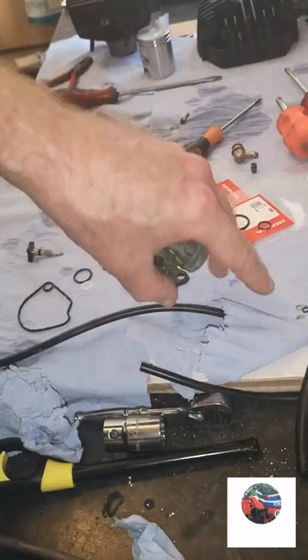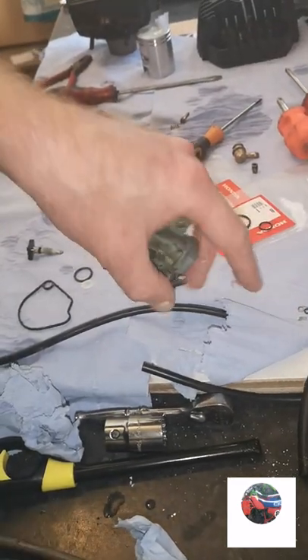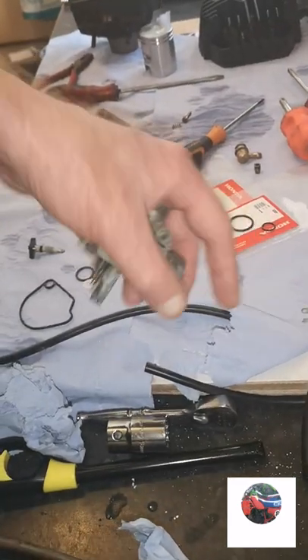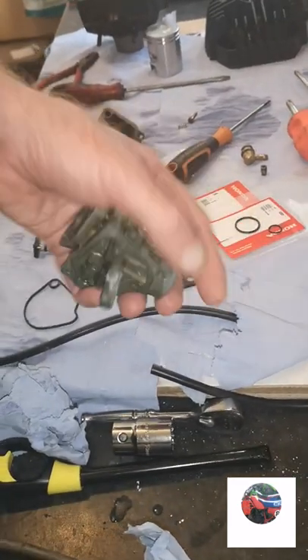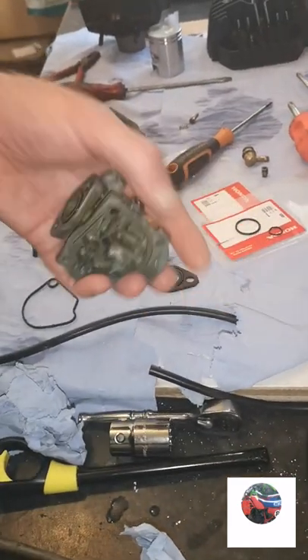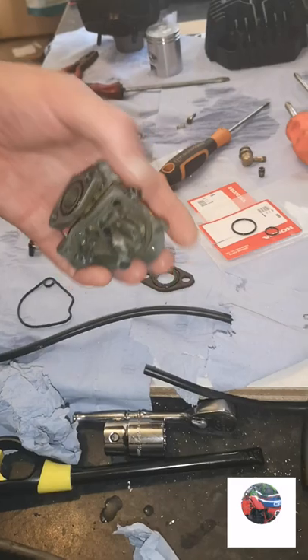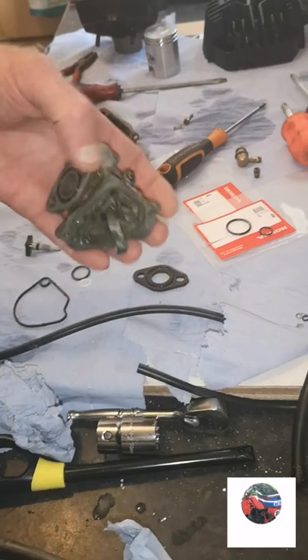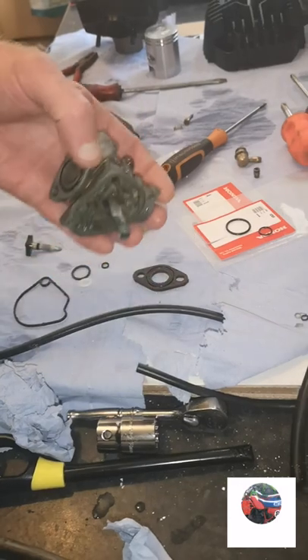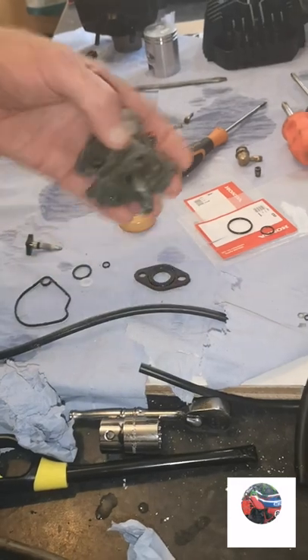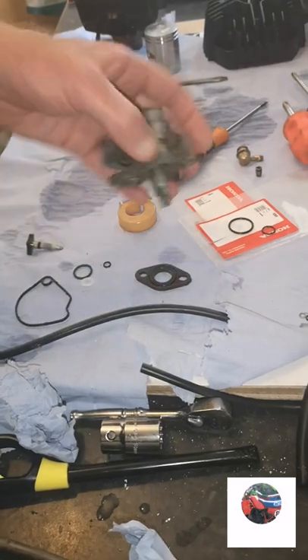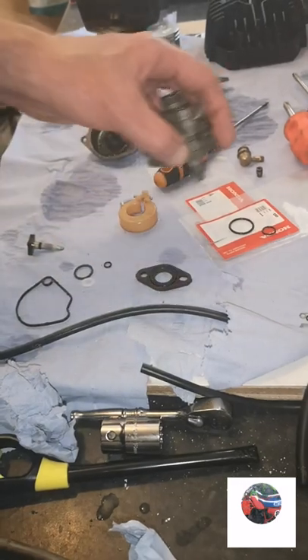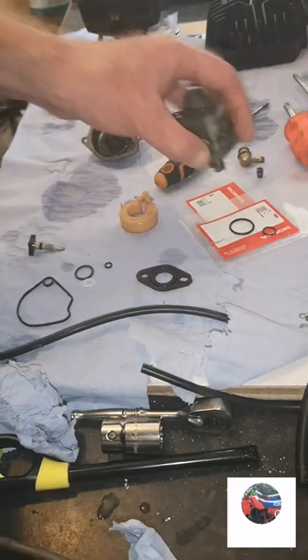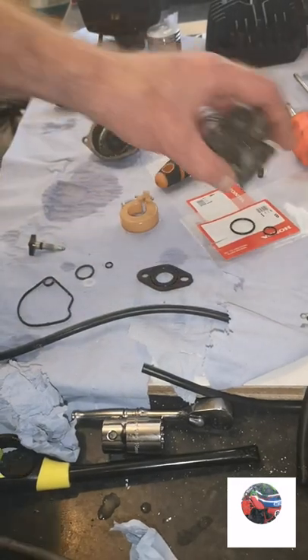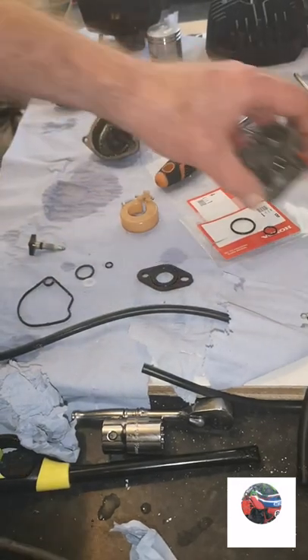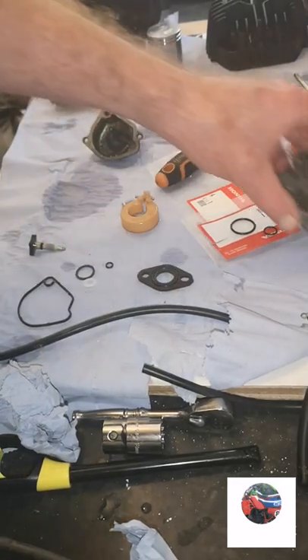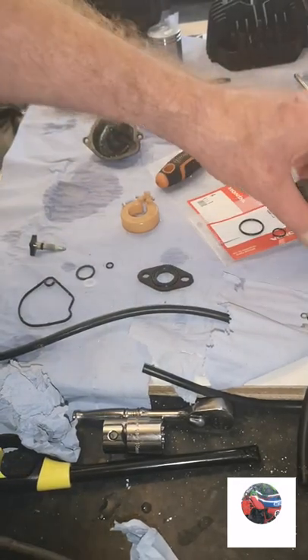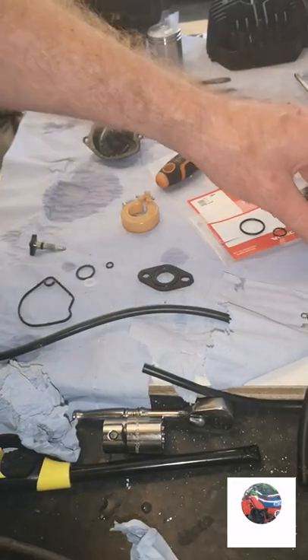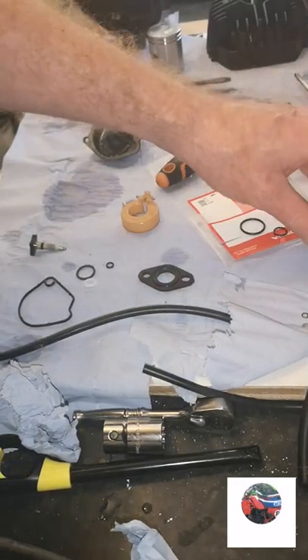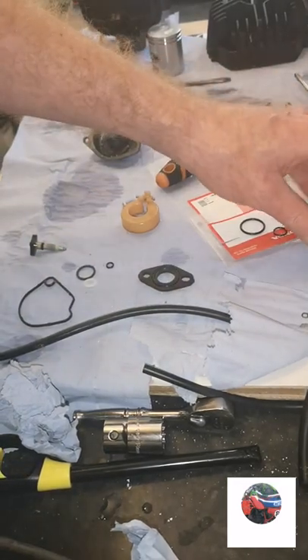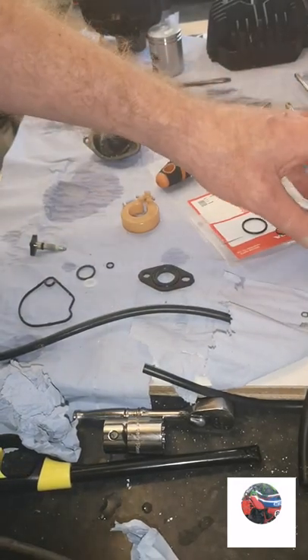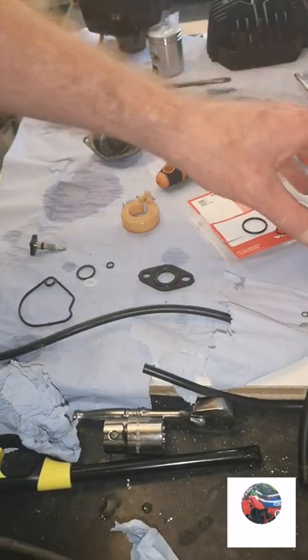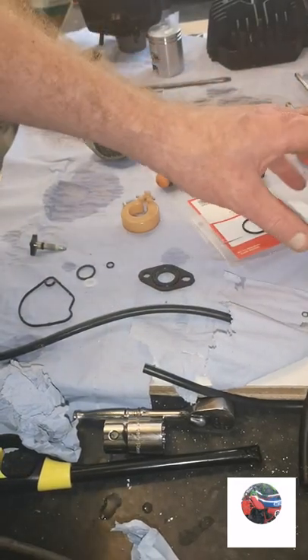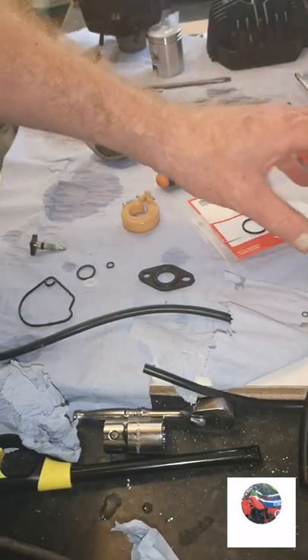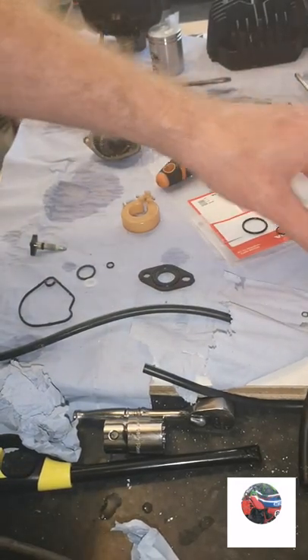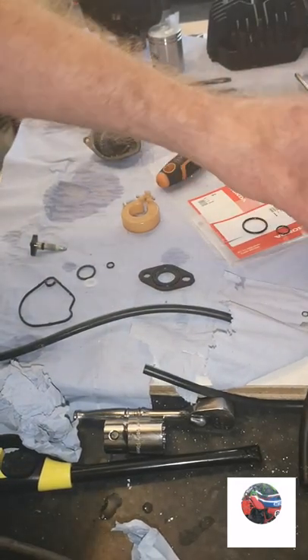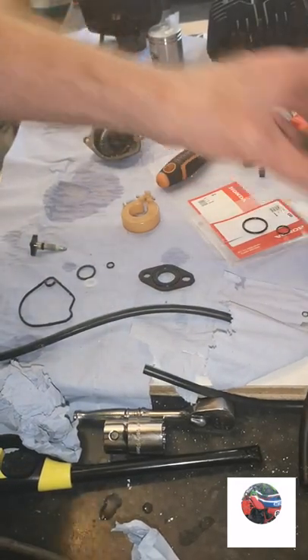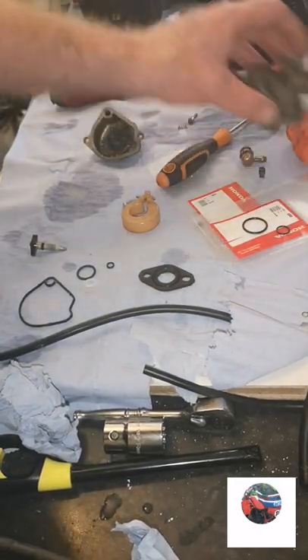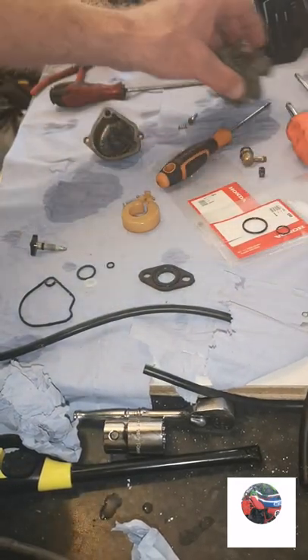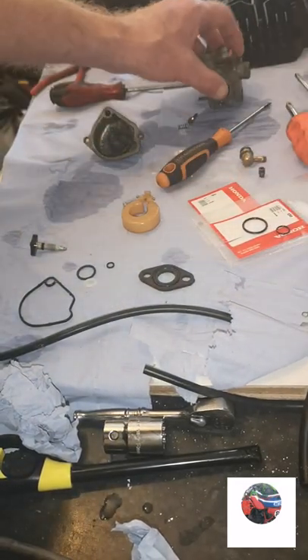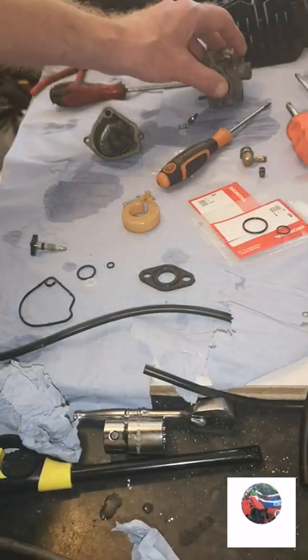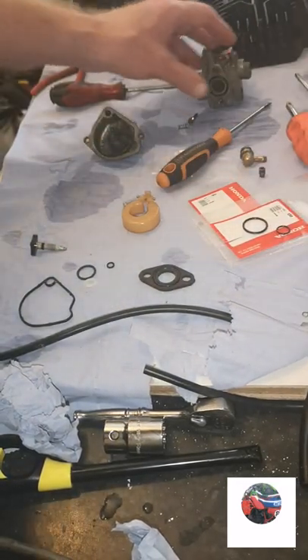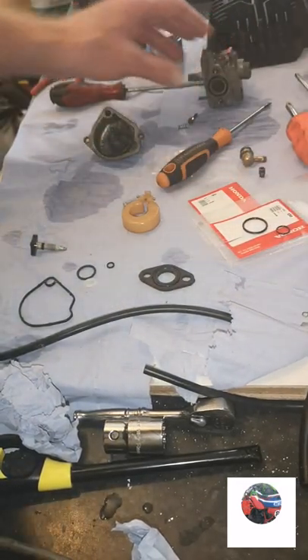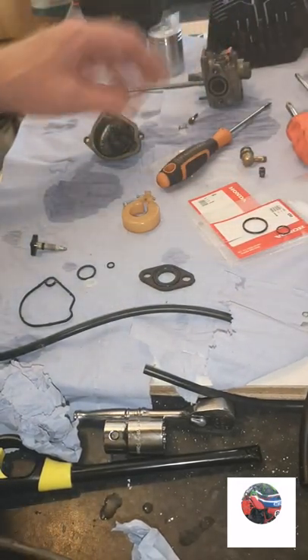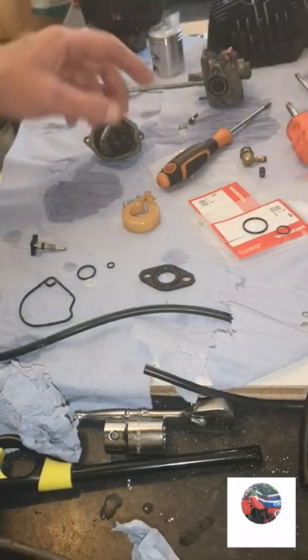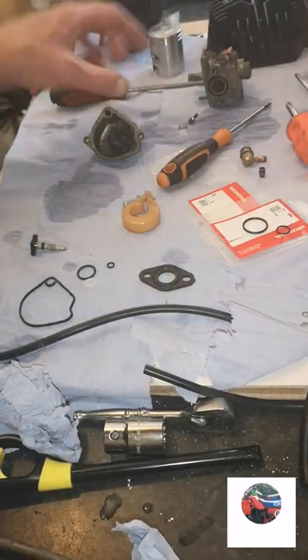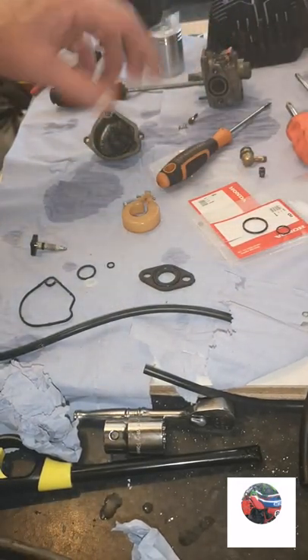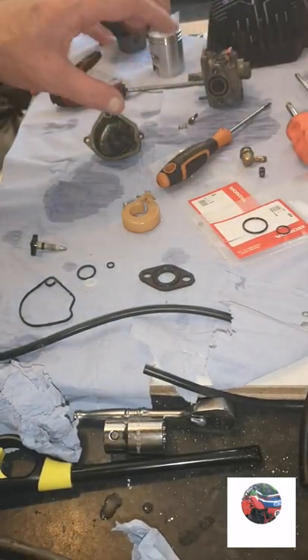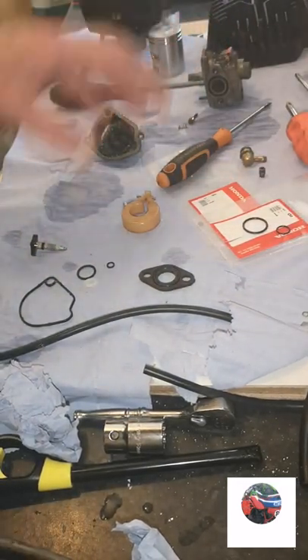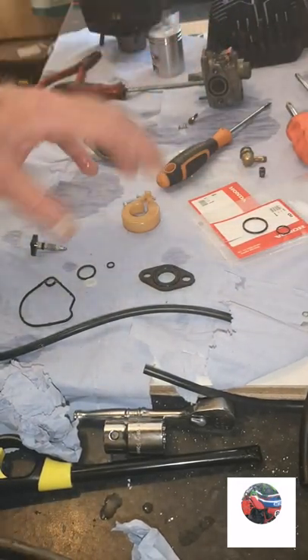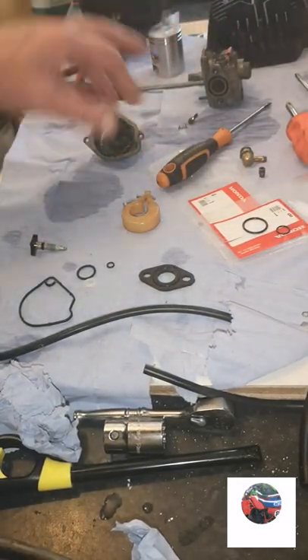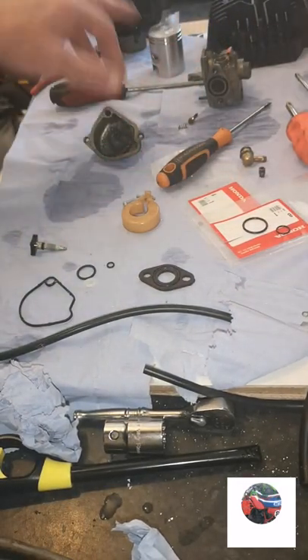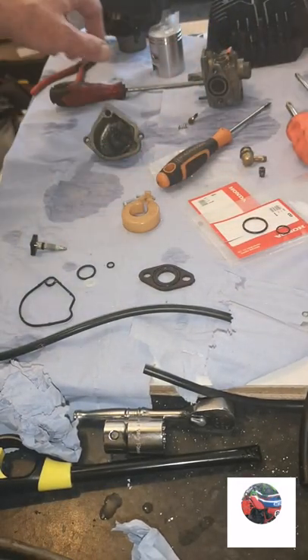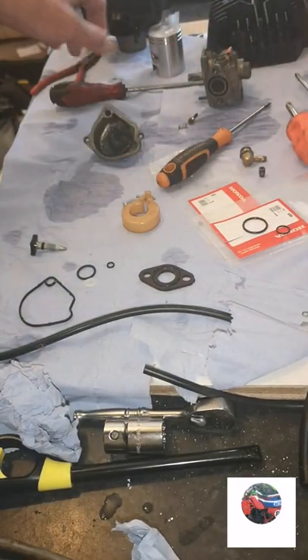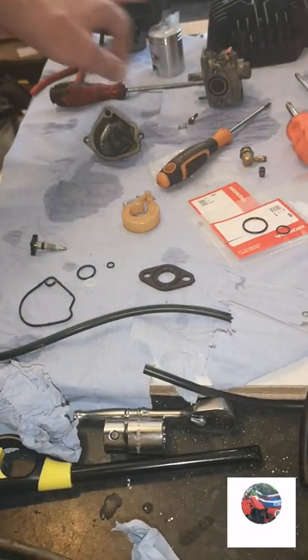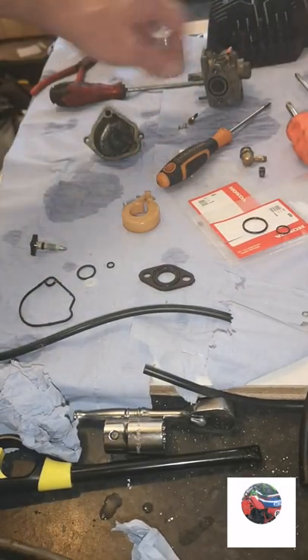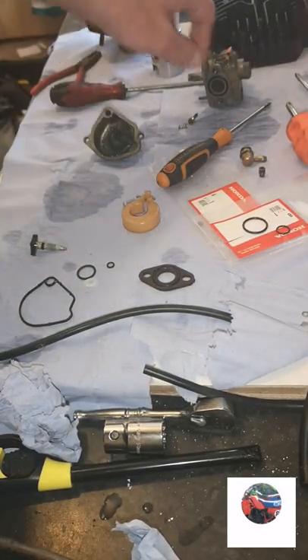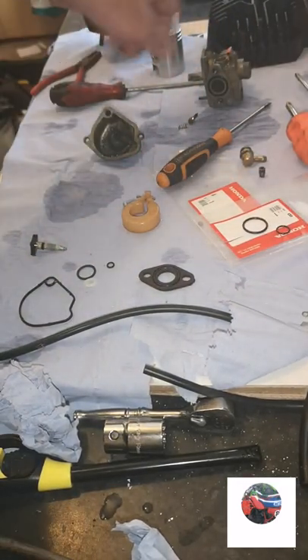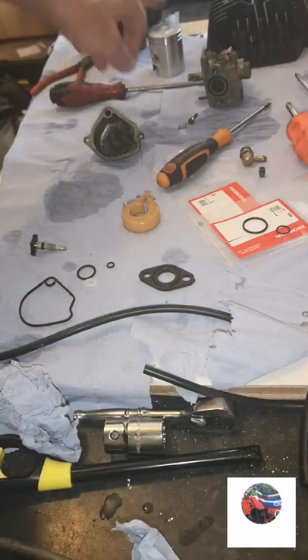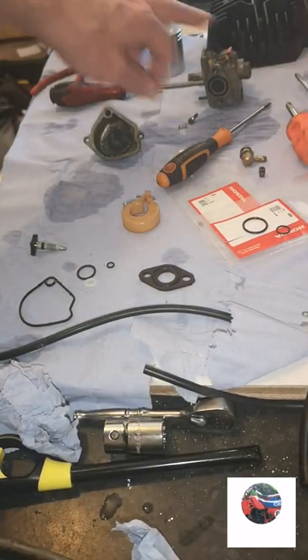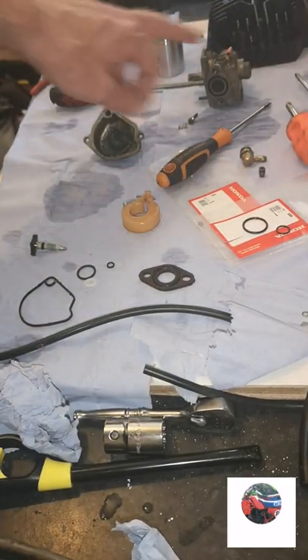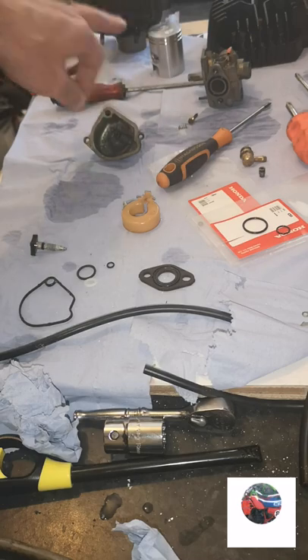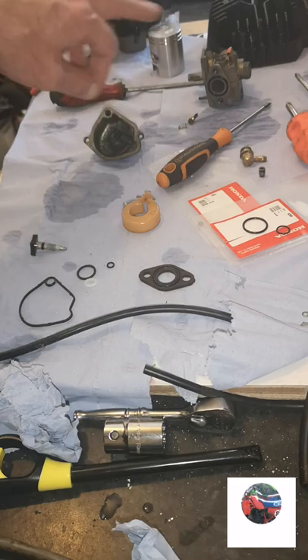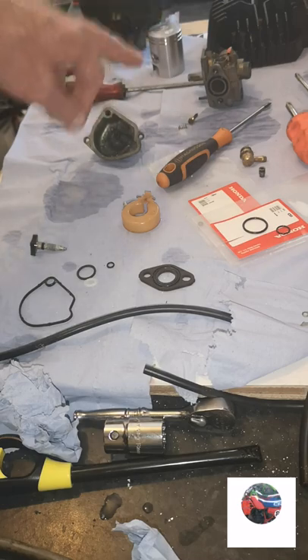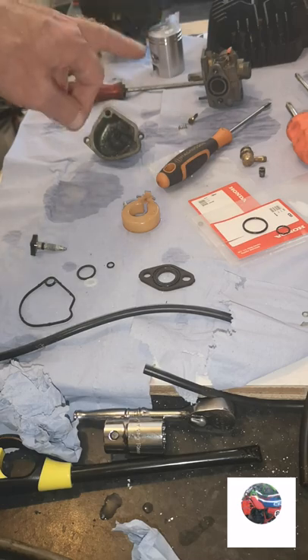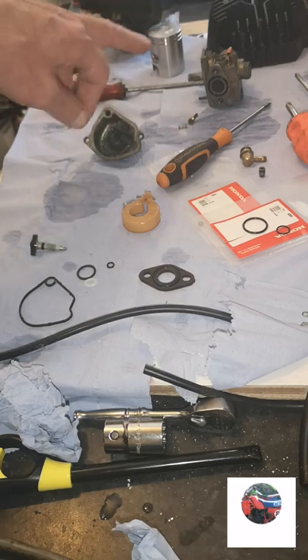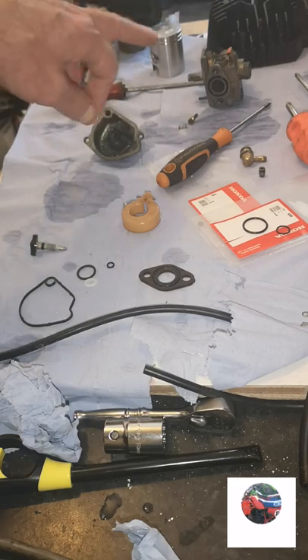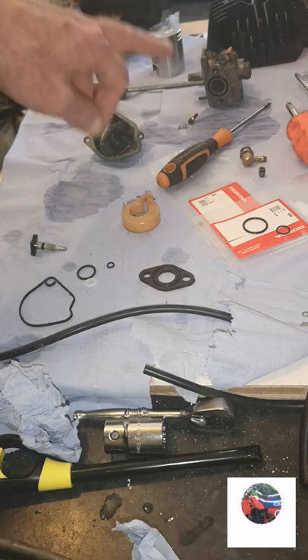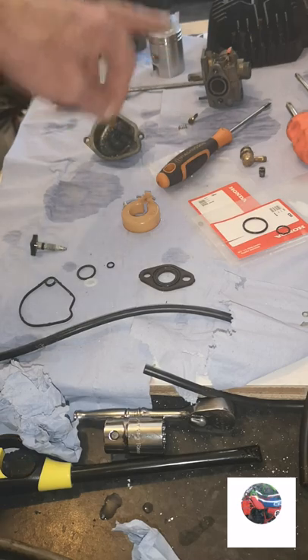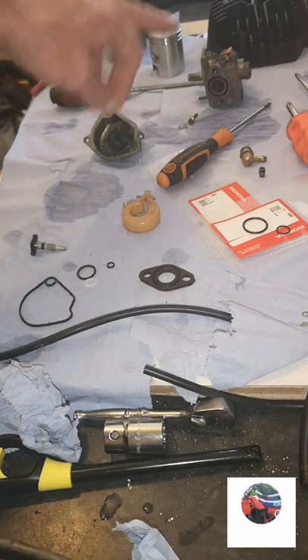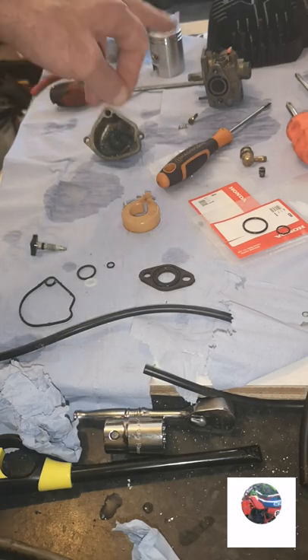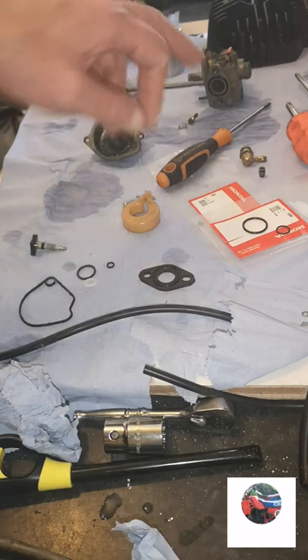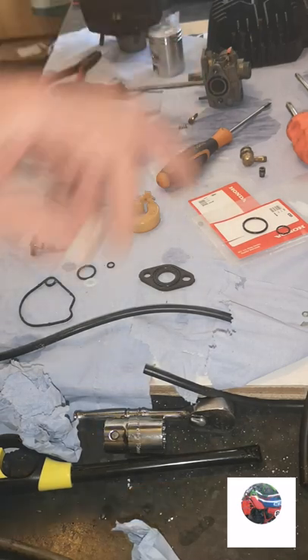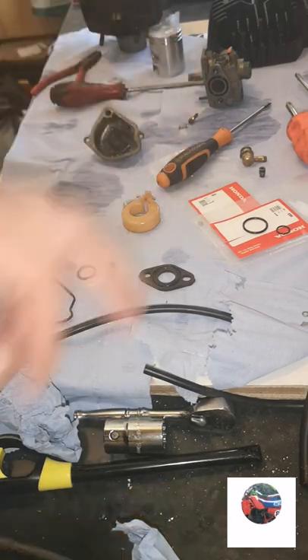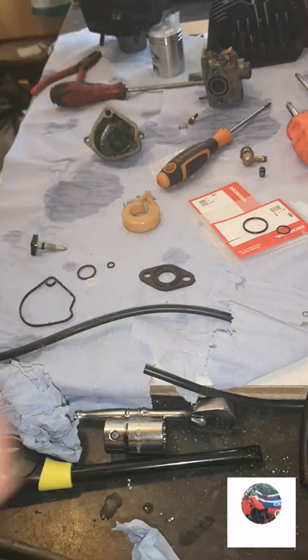We'll put that with that - an old size seal to fit back onto the air screw when I put it back in. I'm going to let all this dry and then put the head, barrel and piston on now.